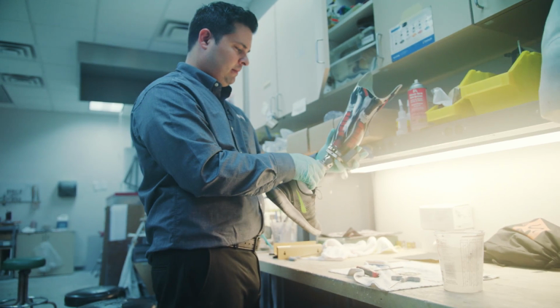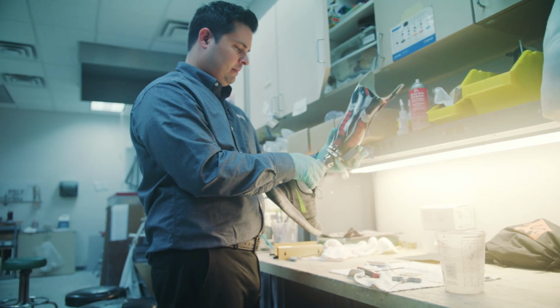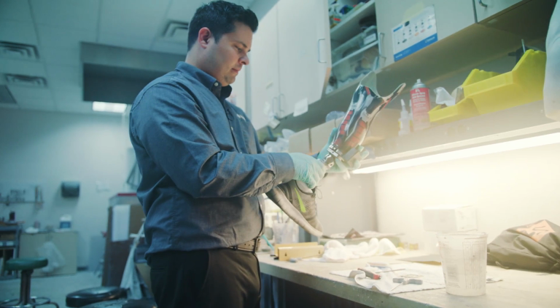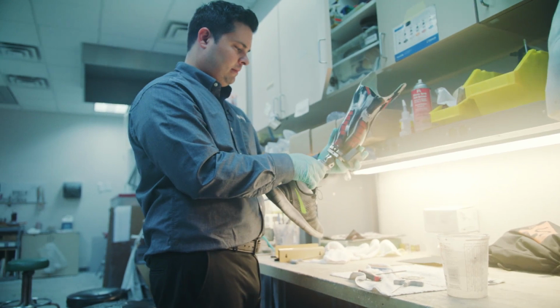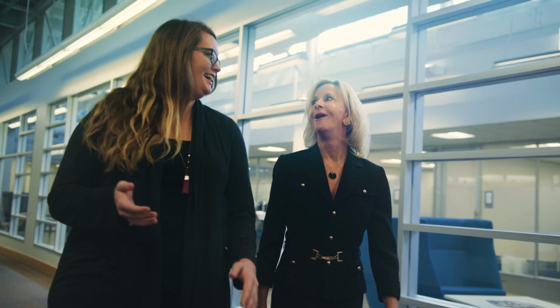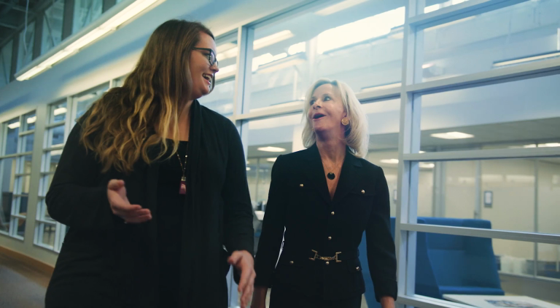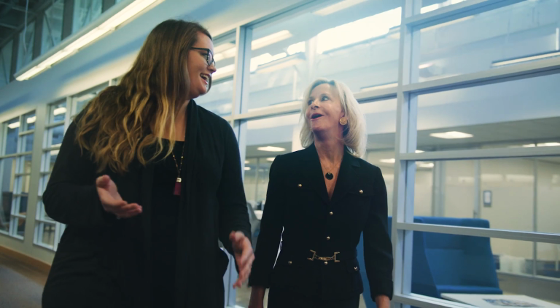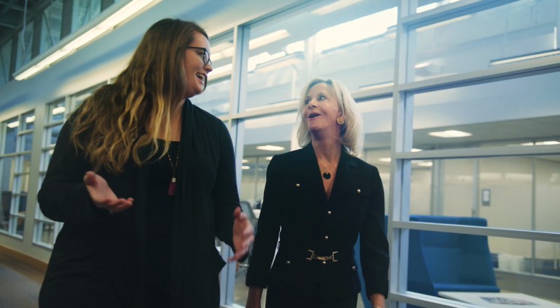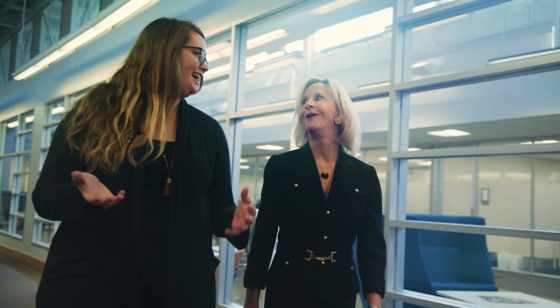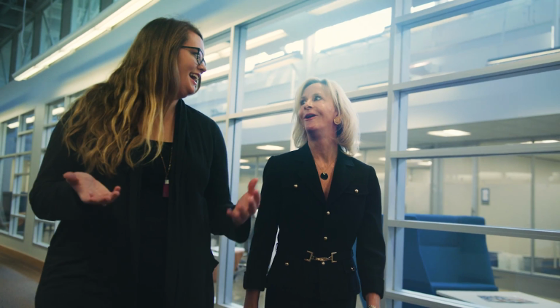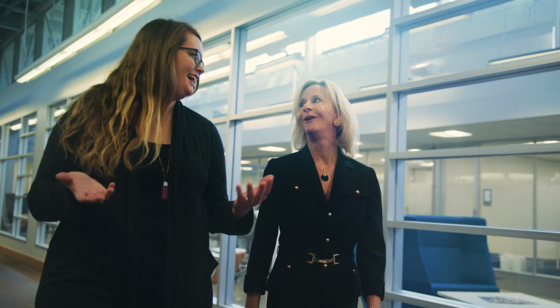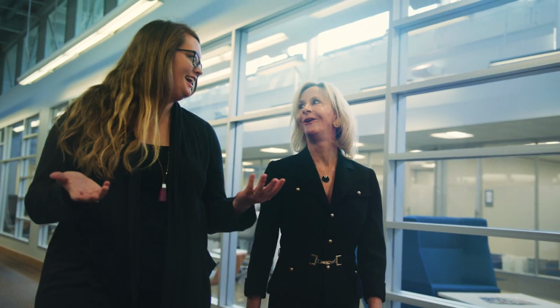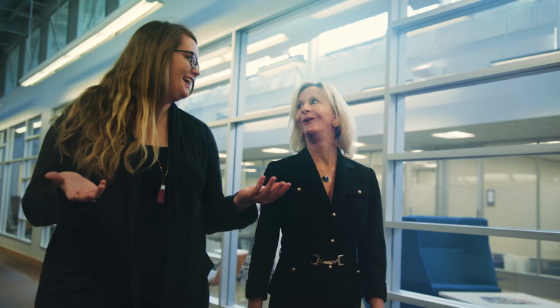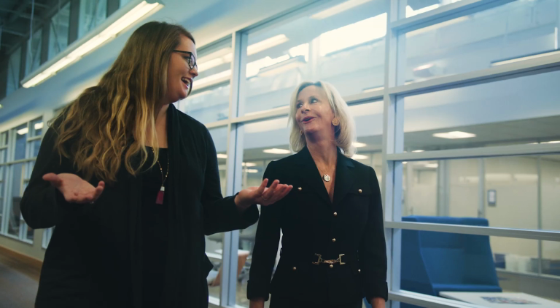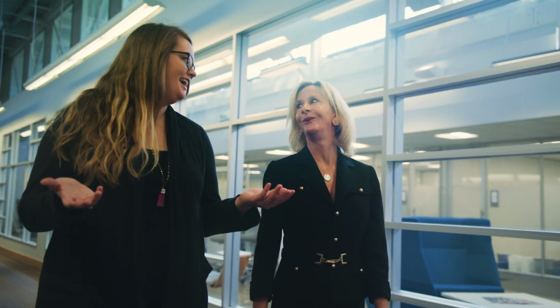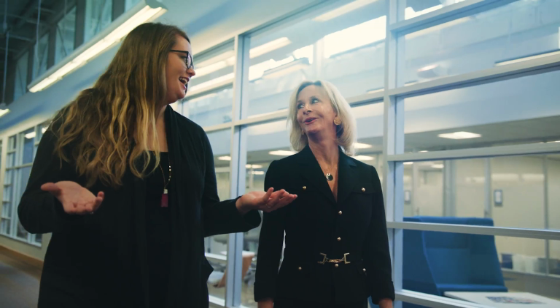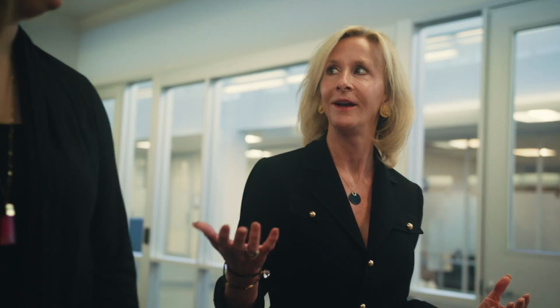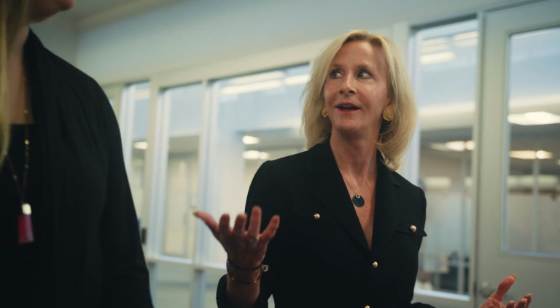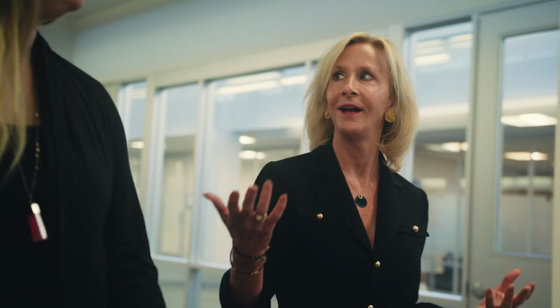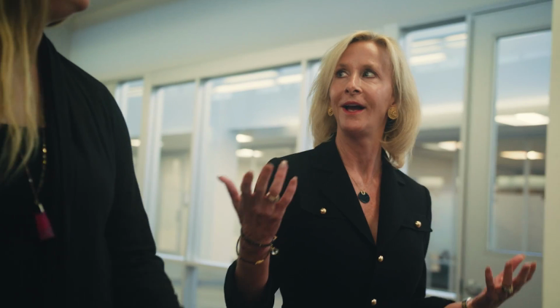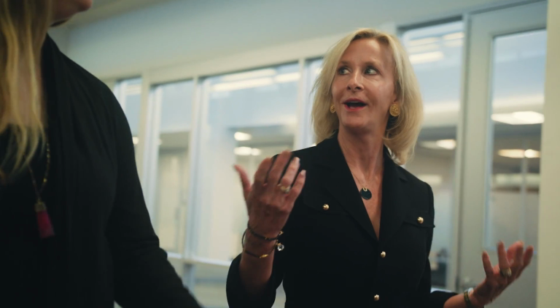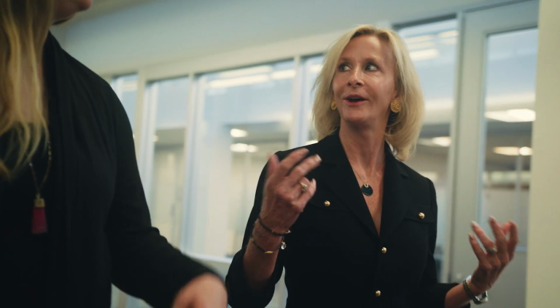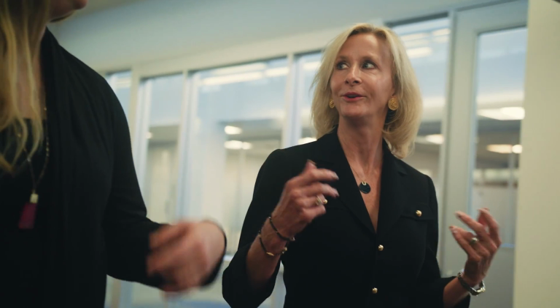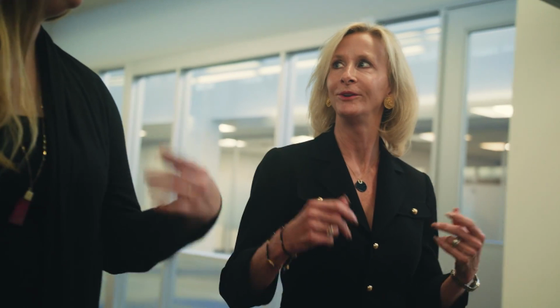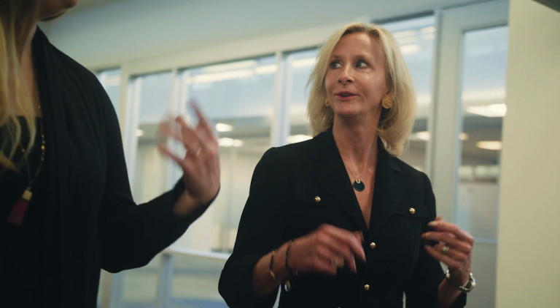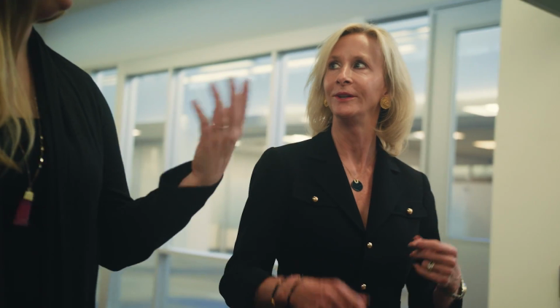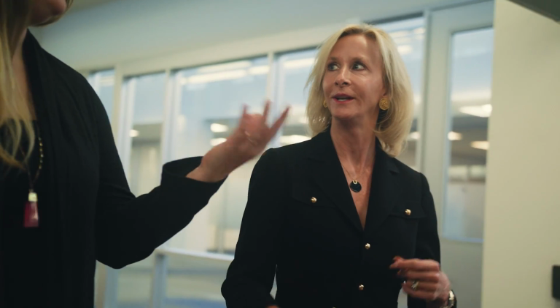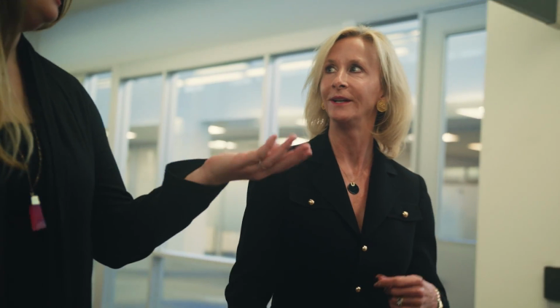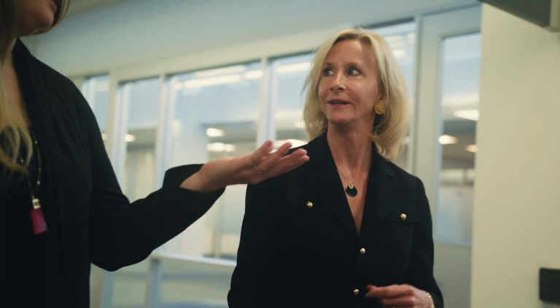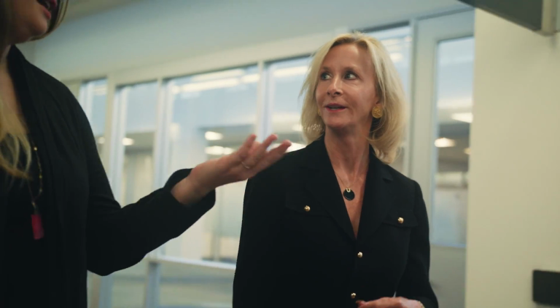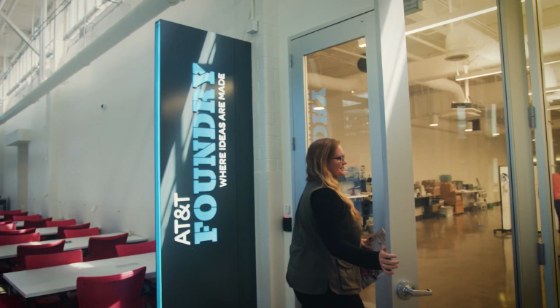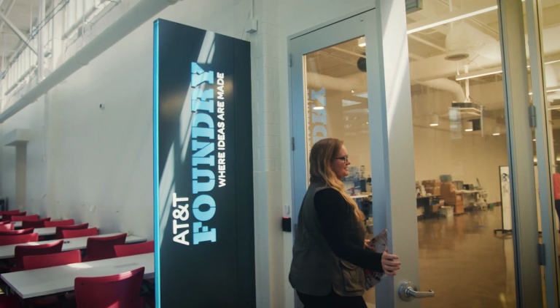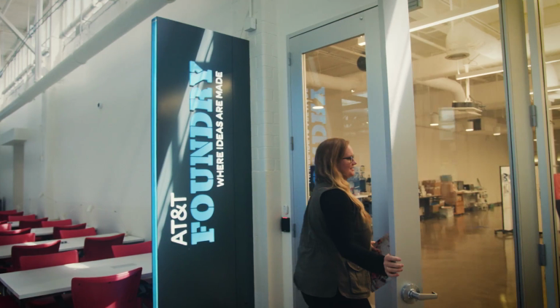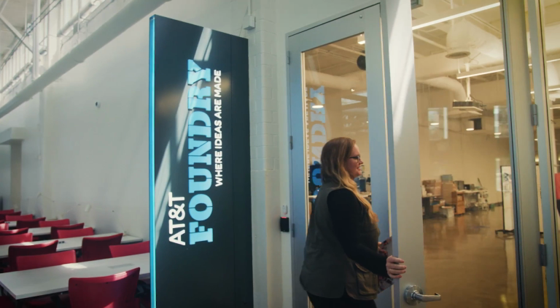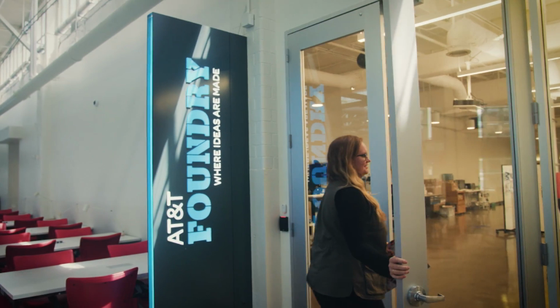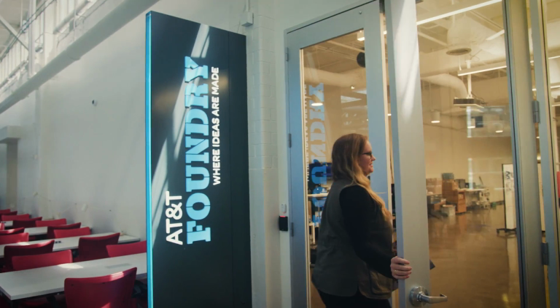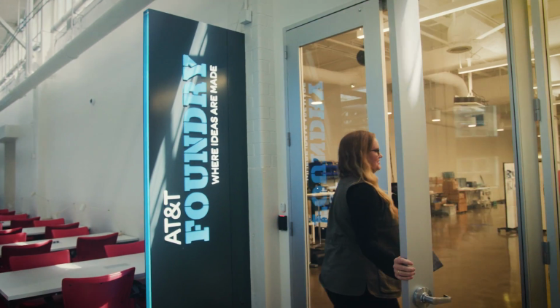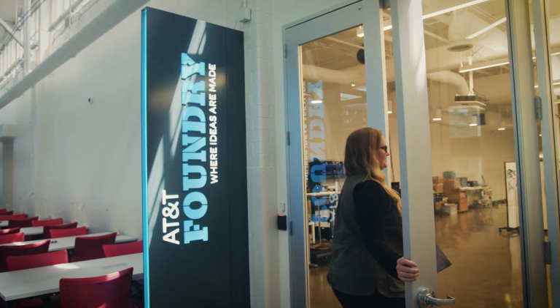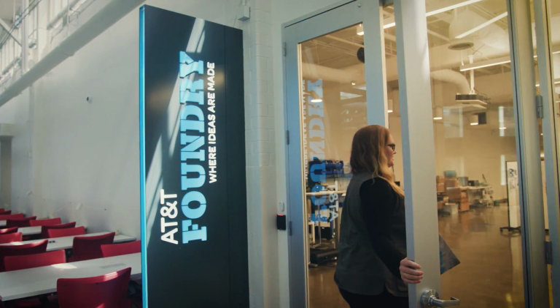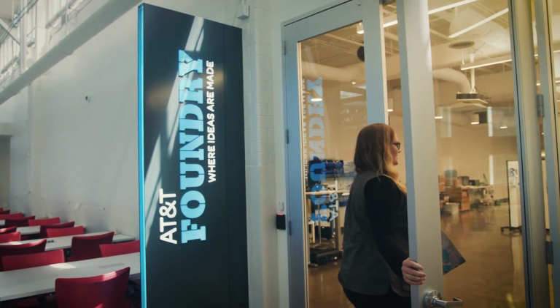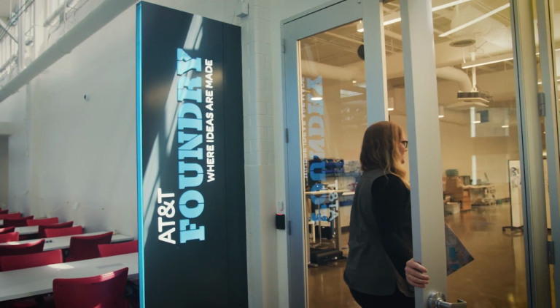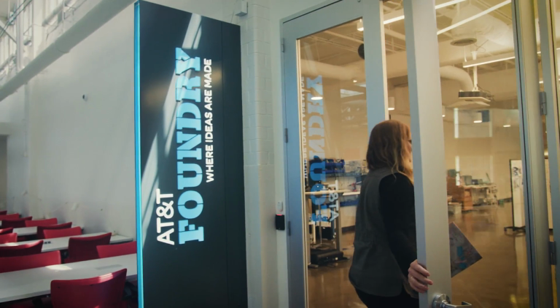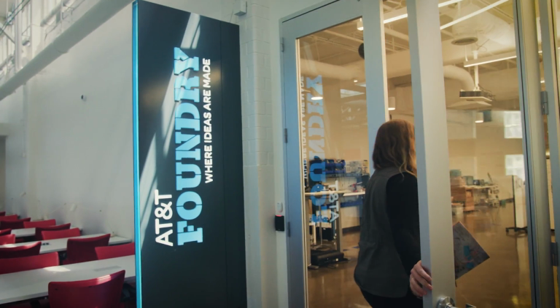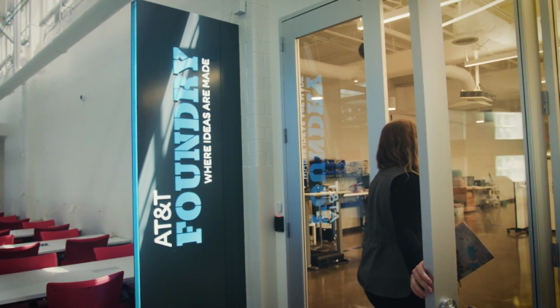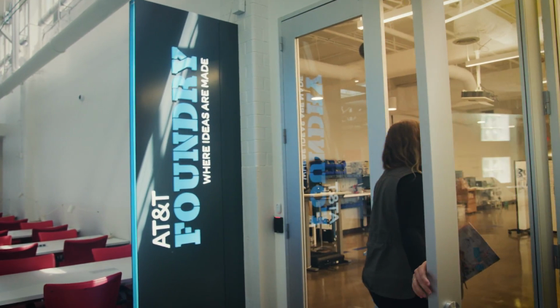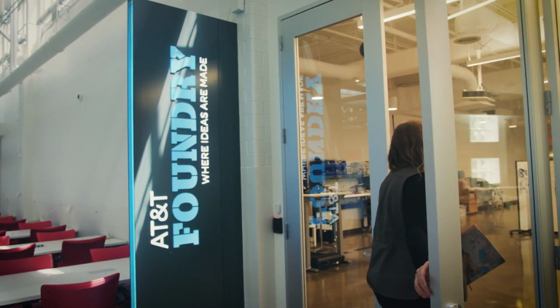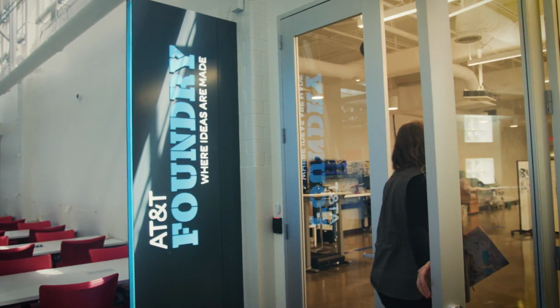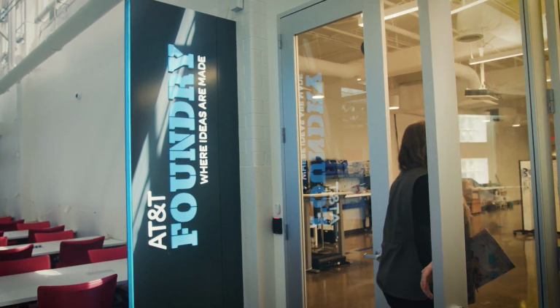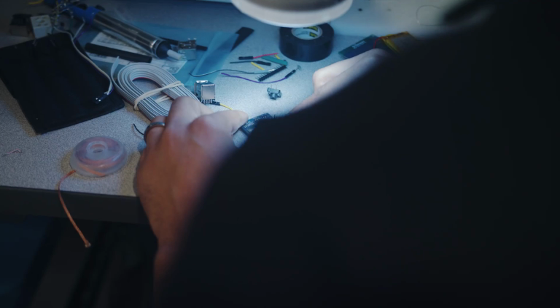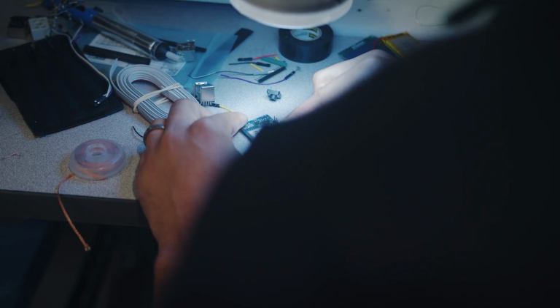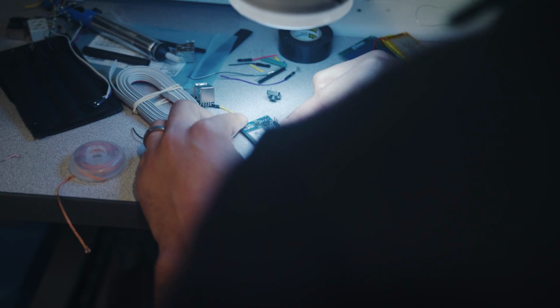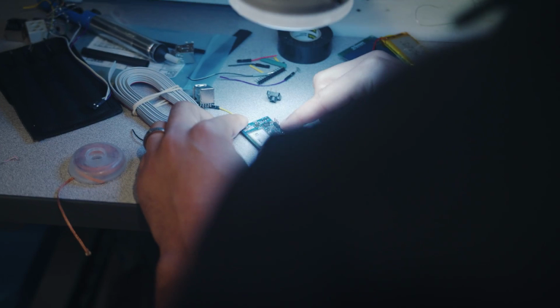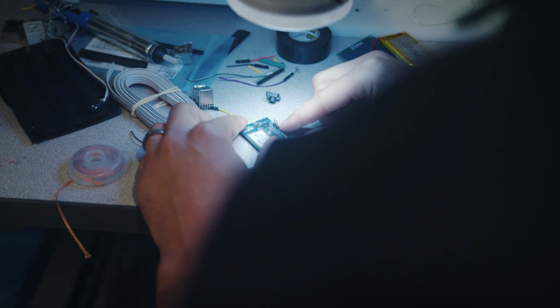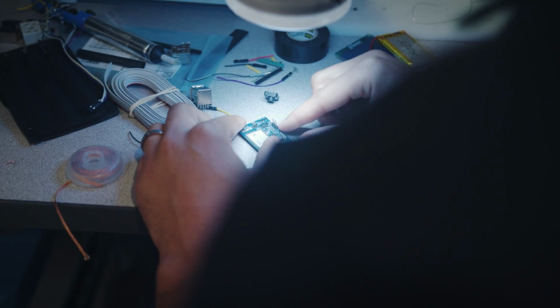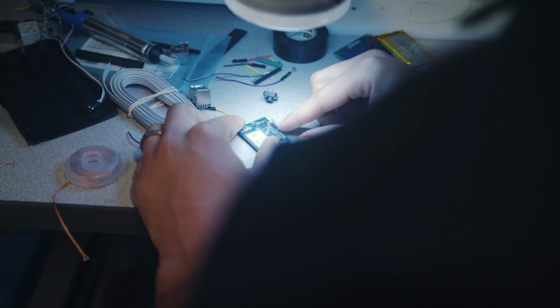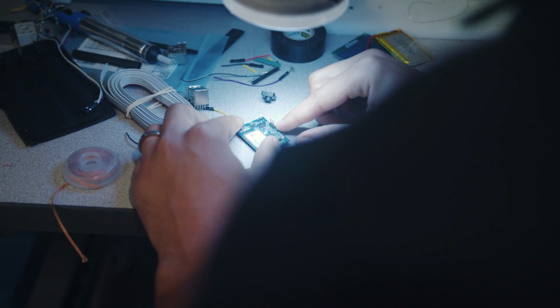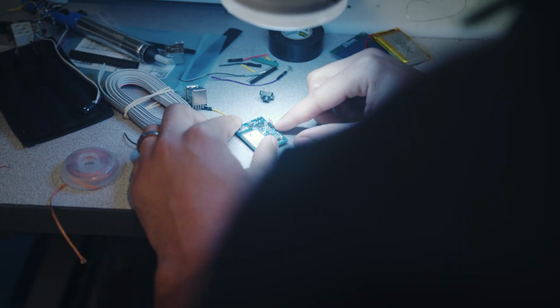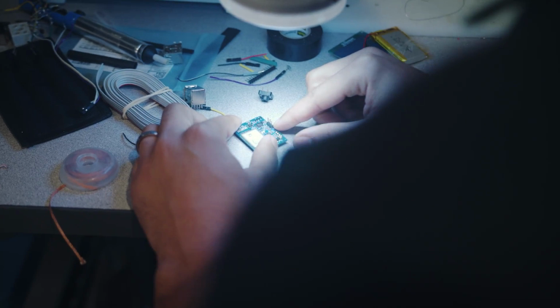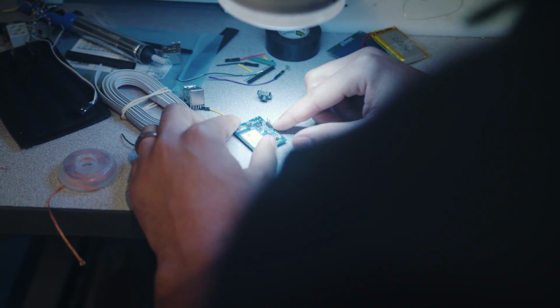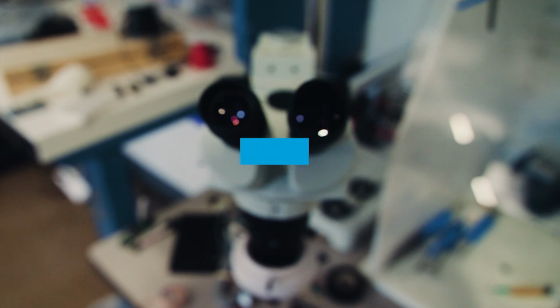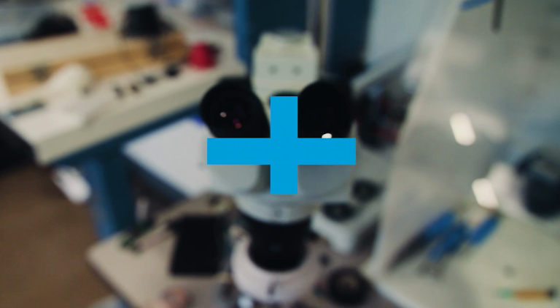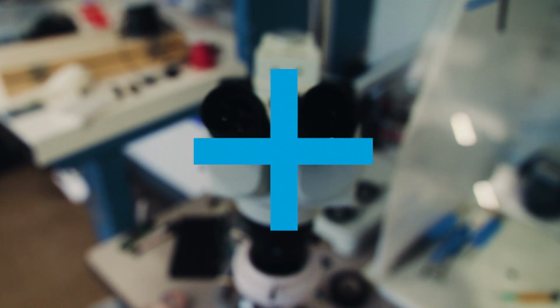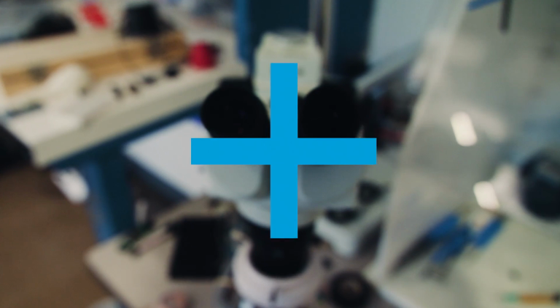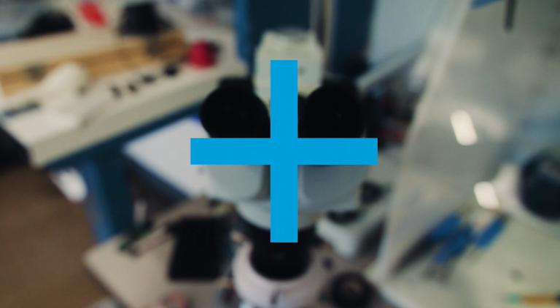It all starts with a conversation. The AT&T Foundry helps customers explore the art of the possible.